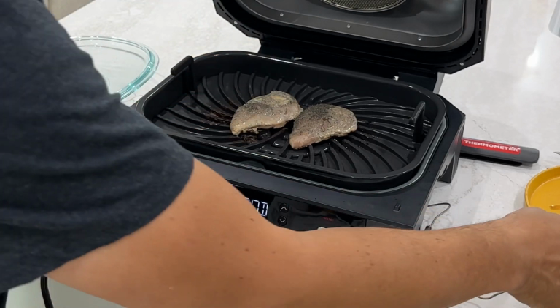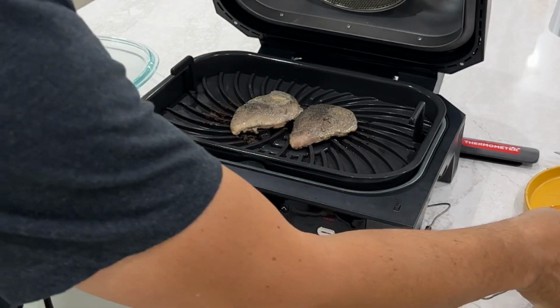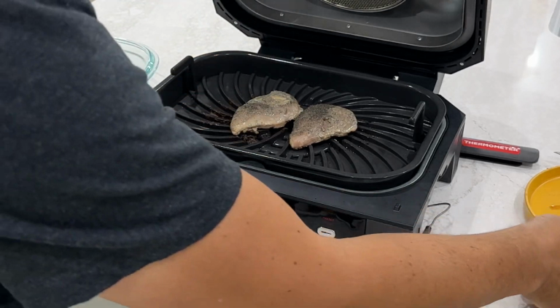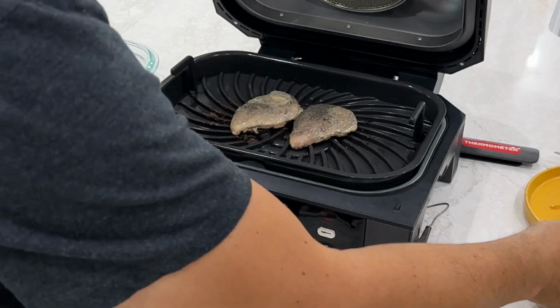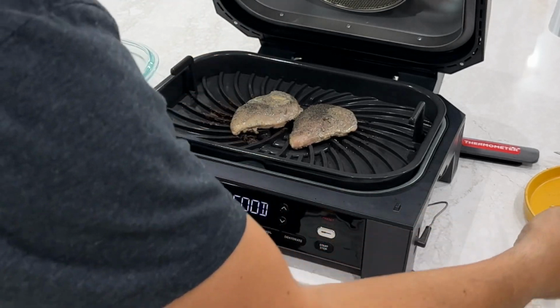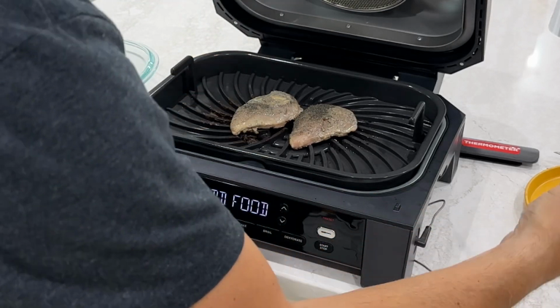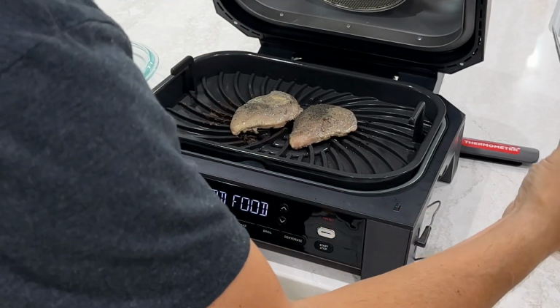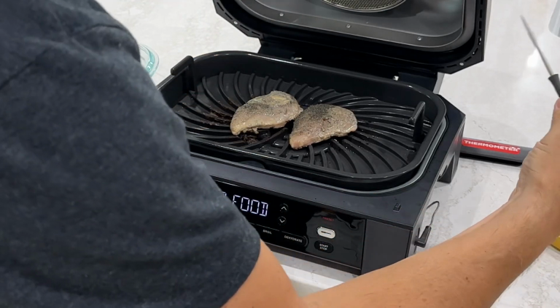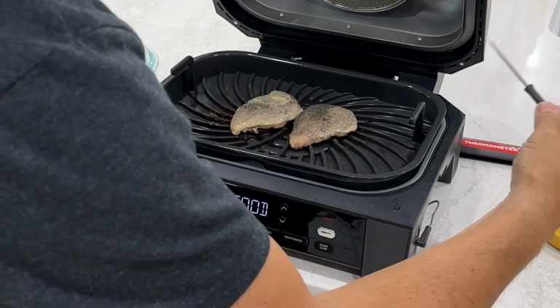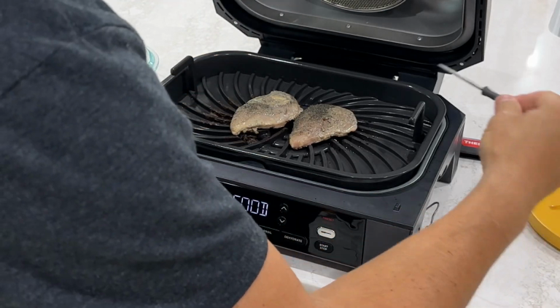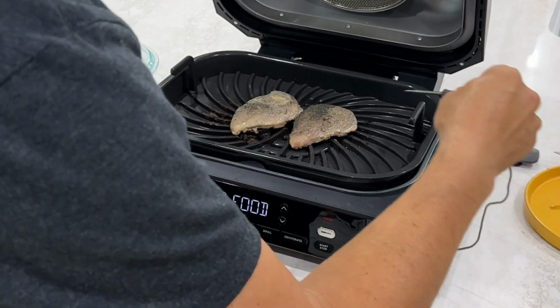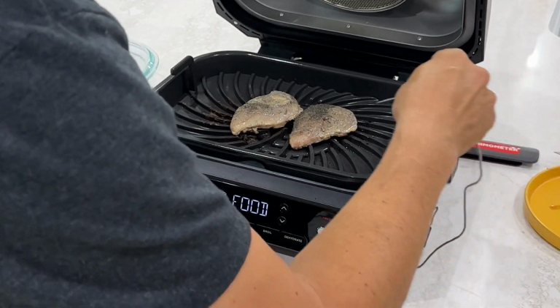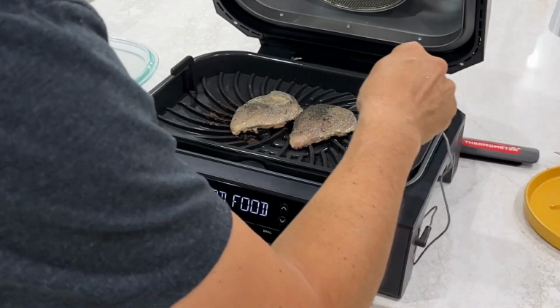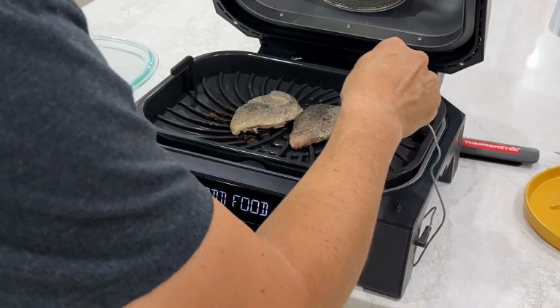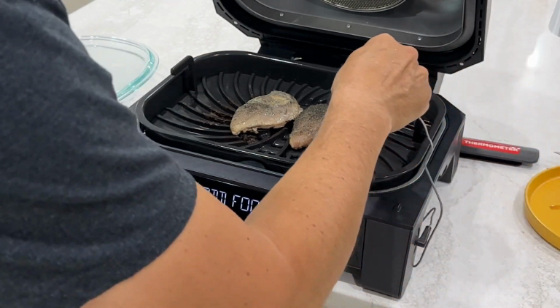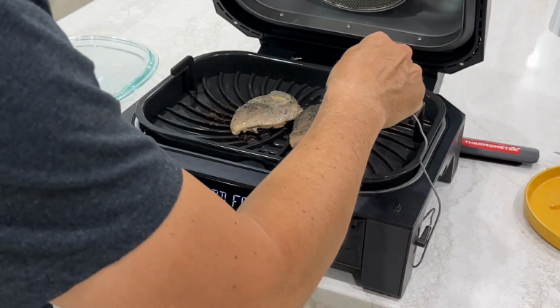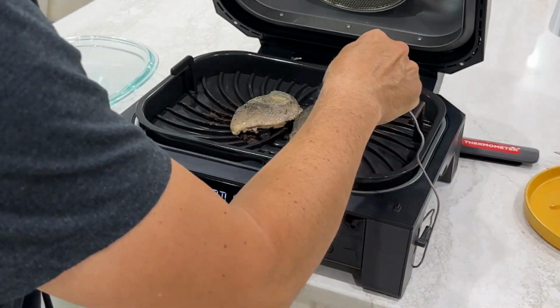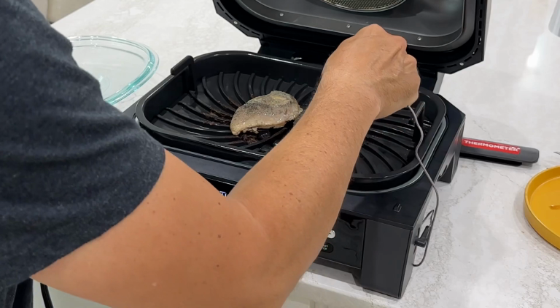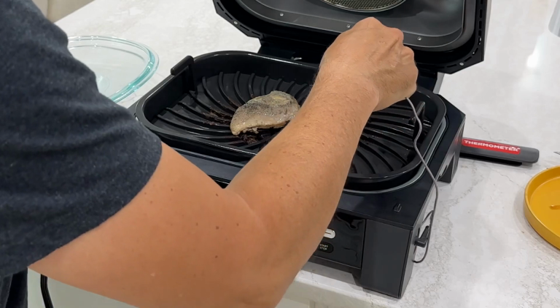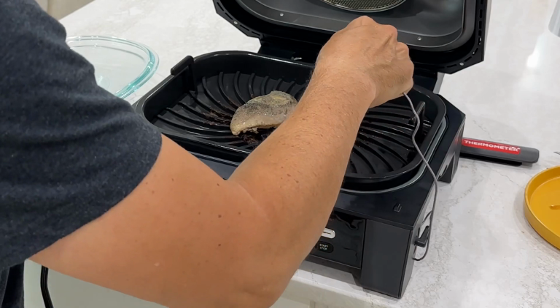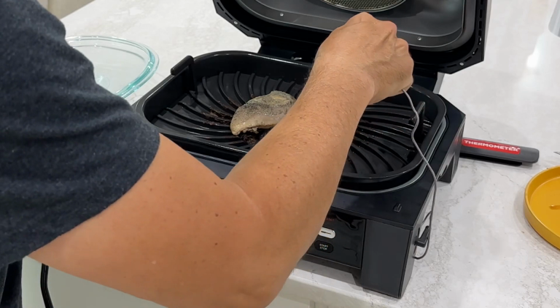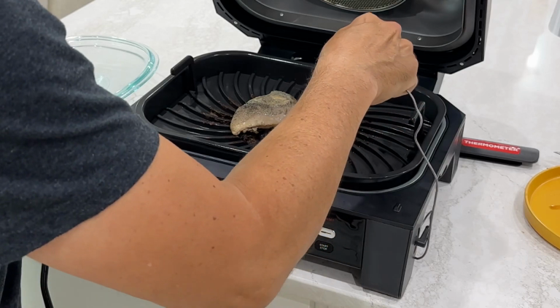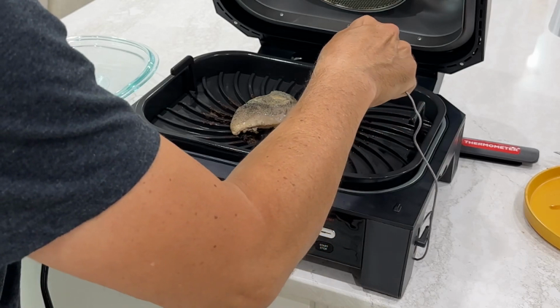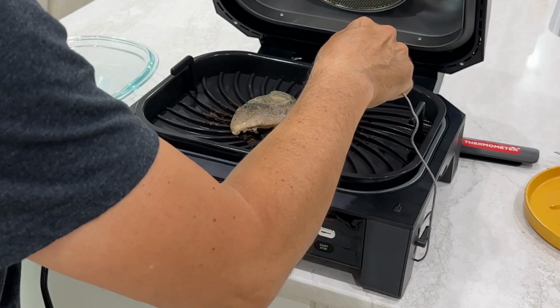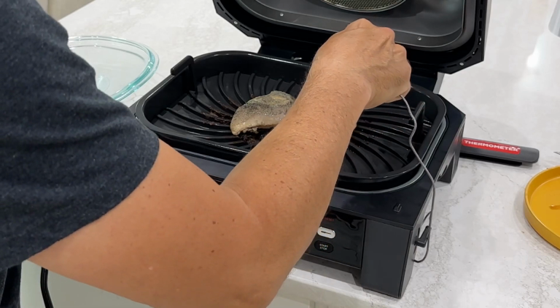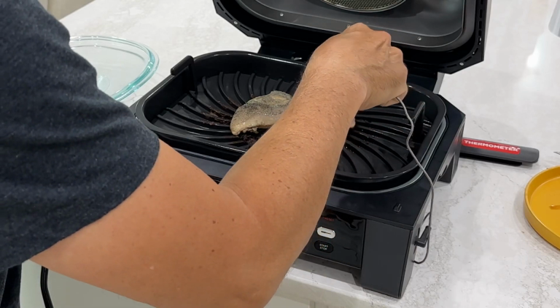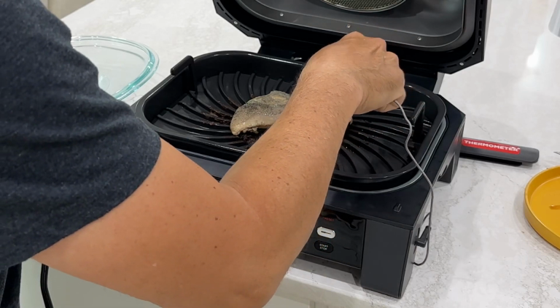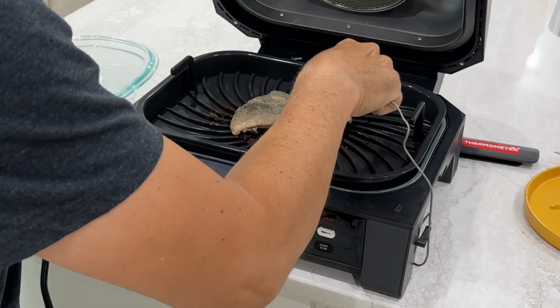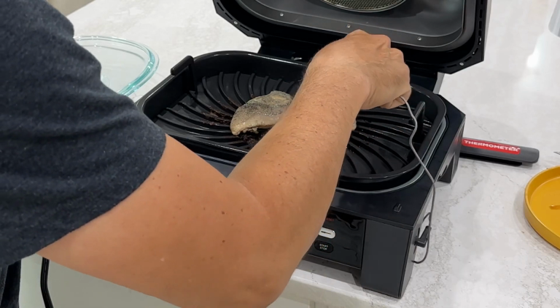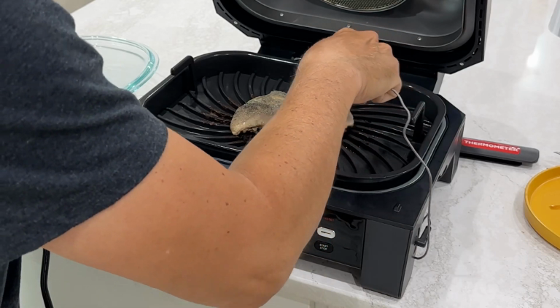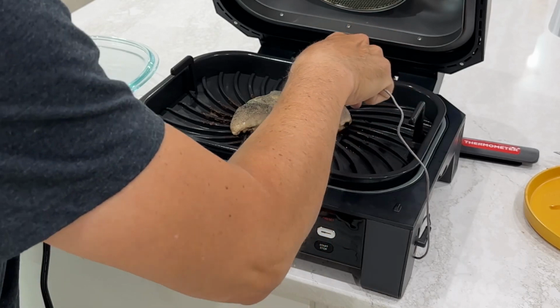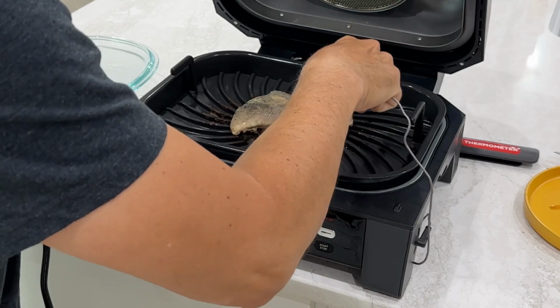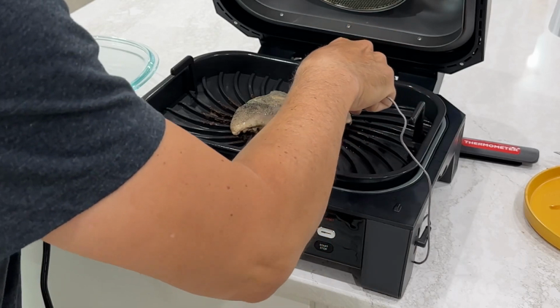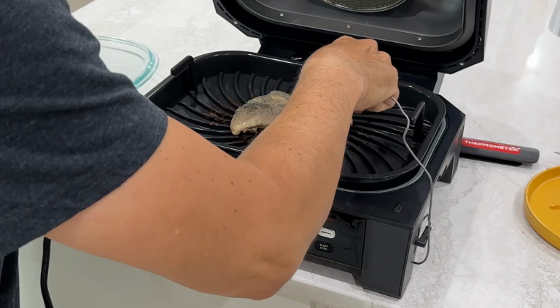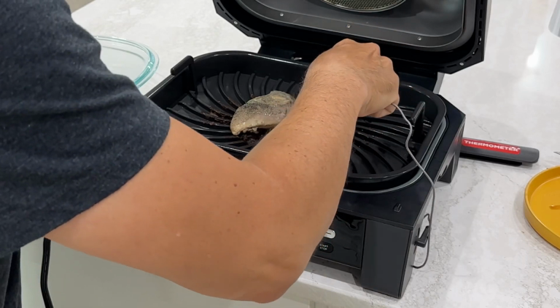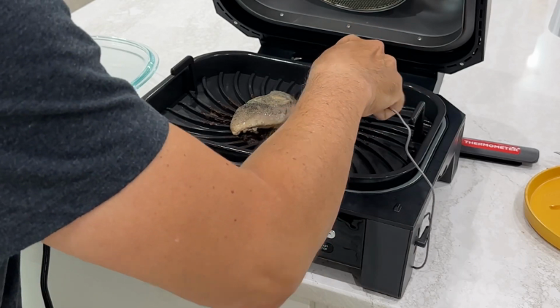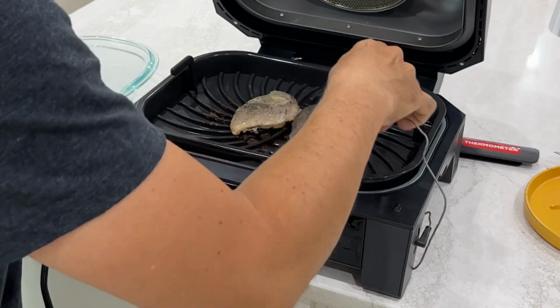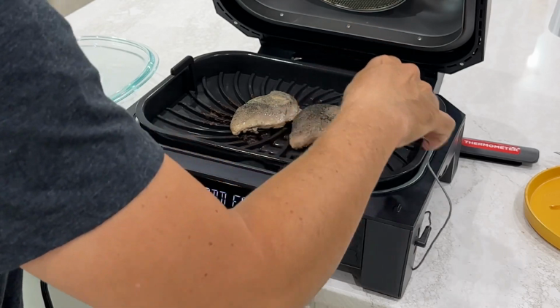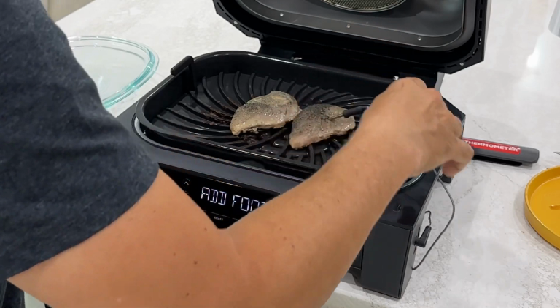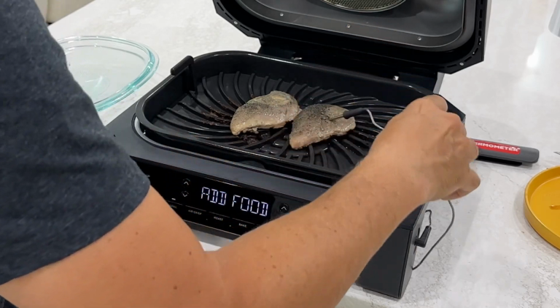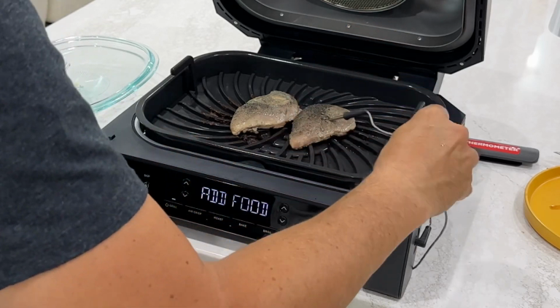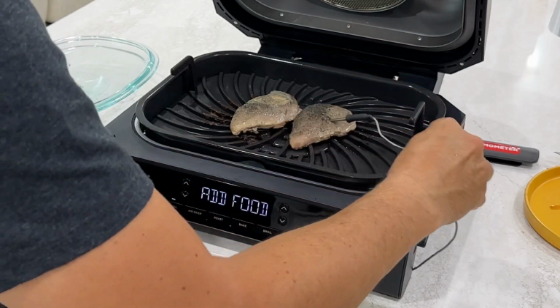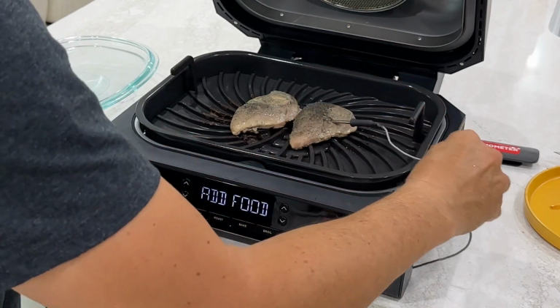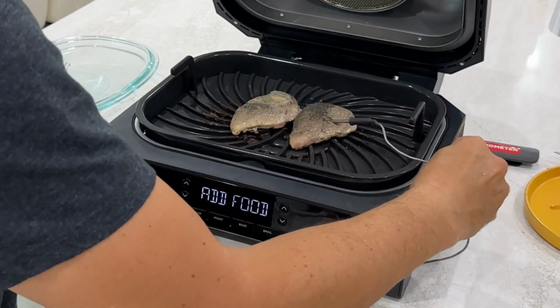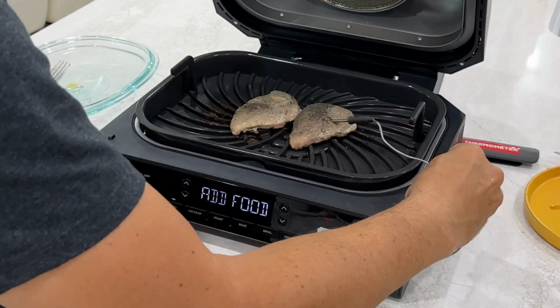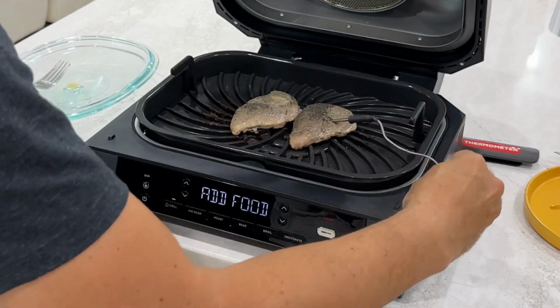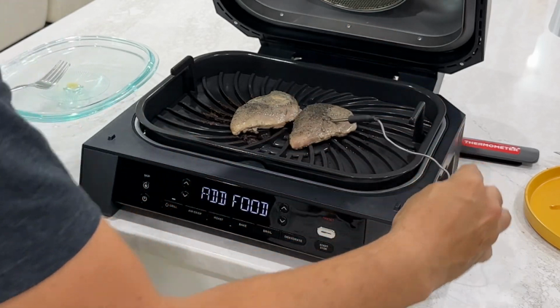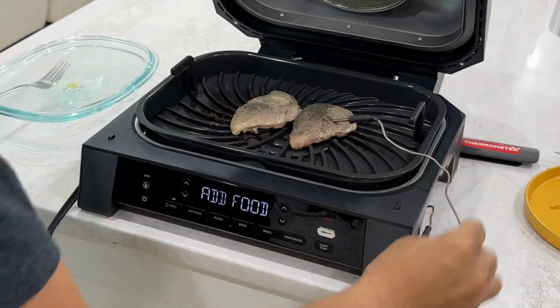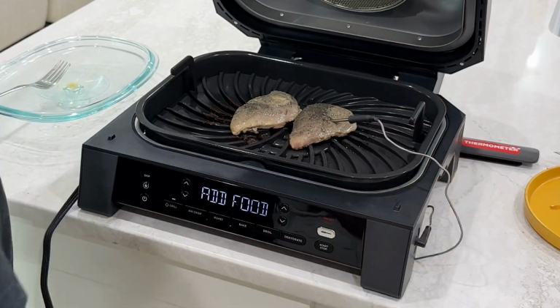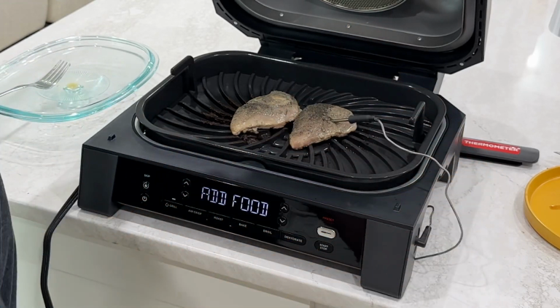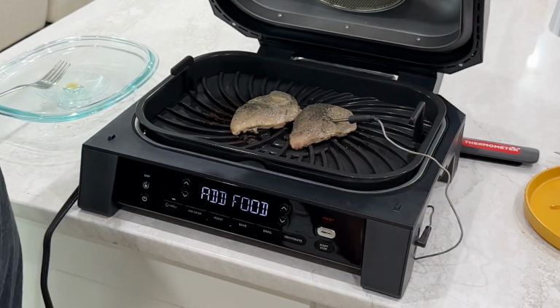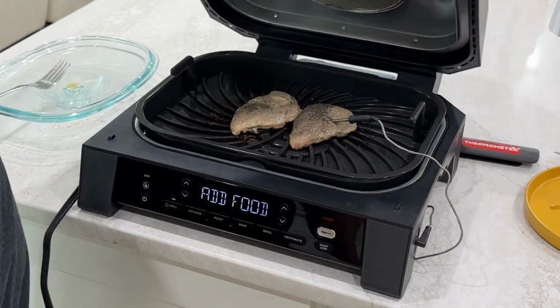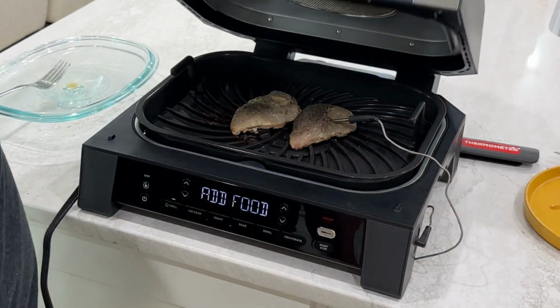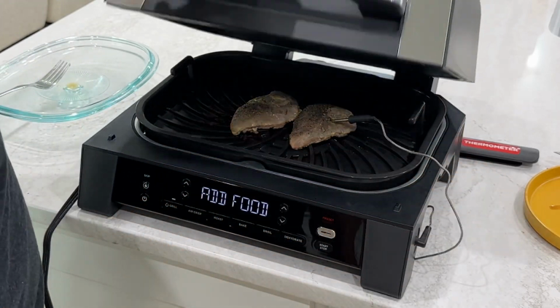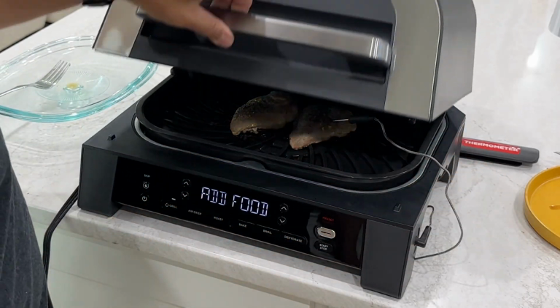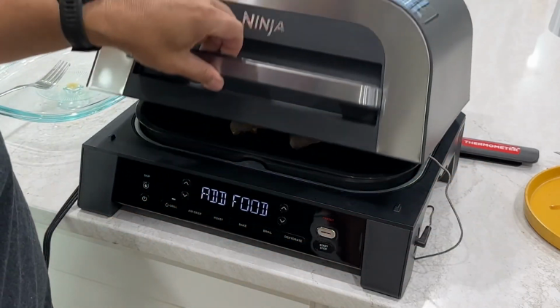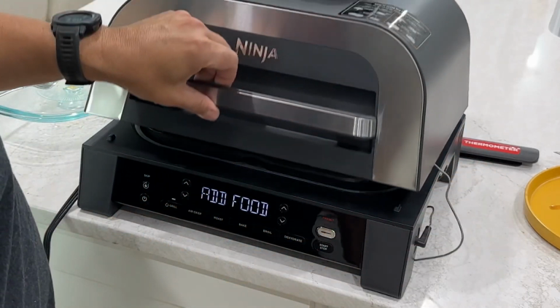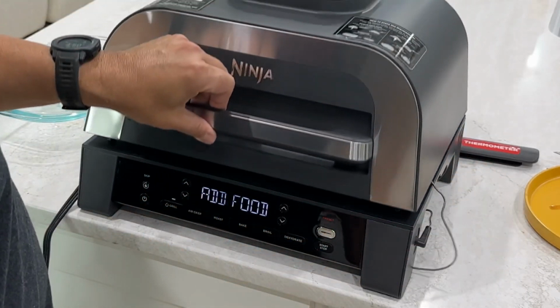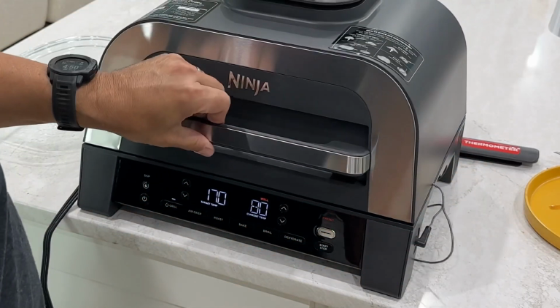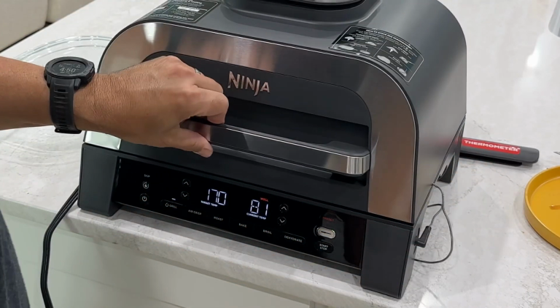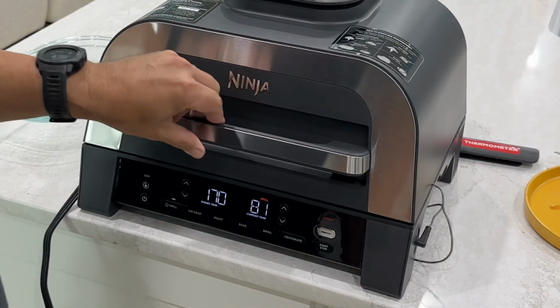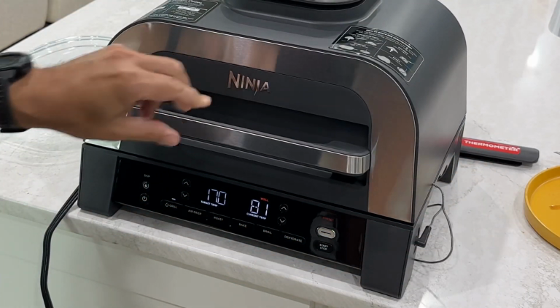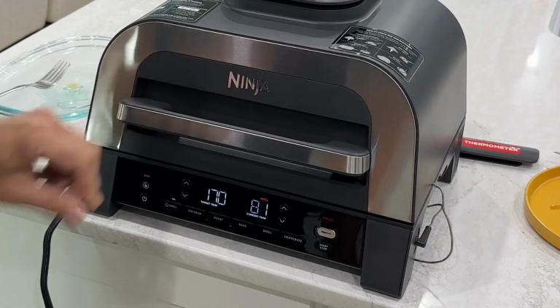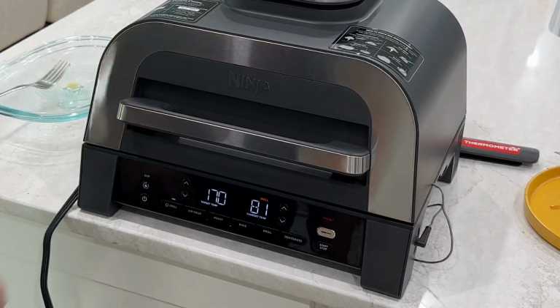And cleanup is ridiculously easy. All parts are dishwasher safe, easy to clean, and PFOA free.